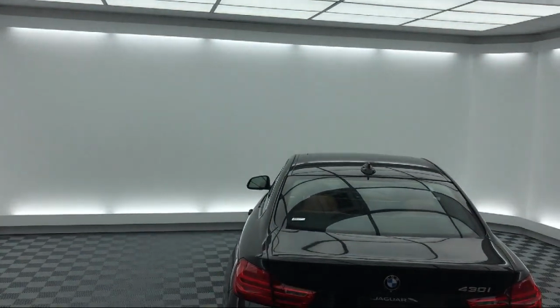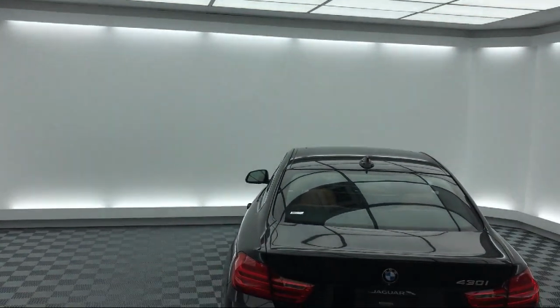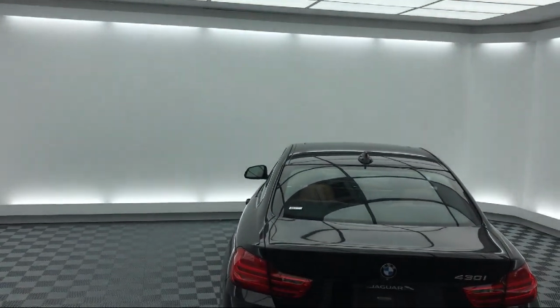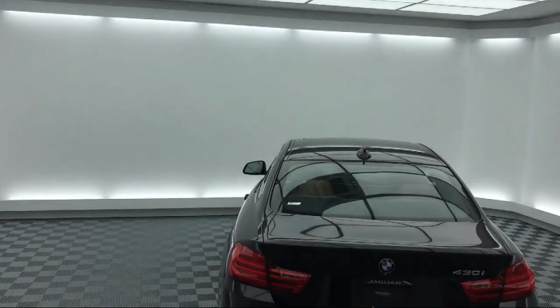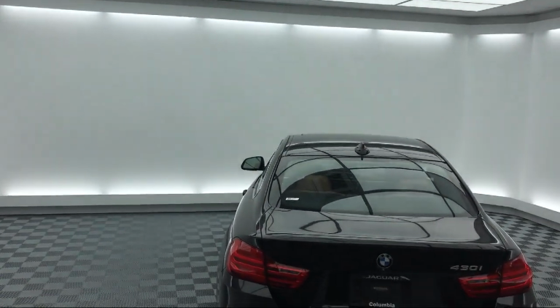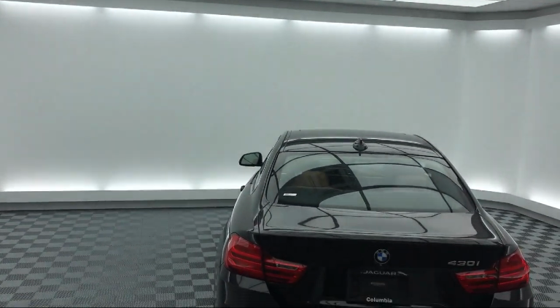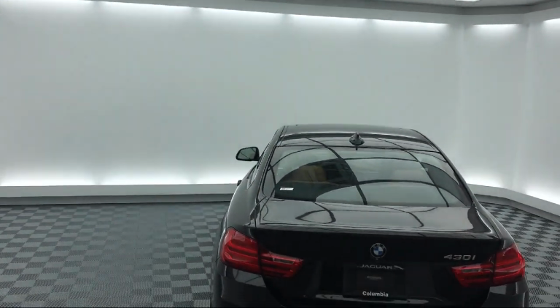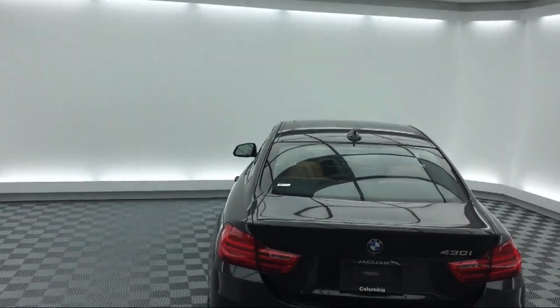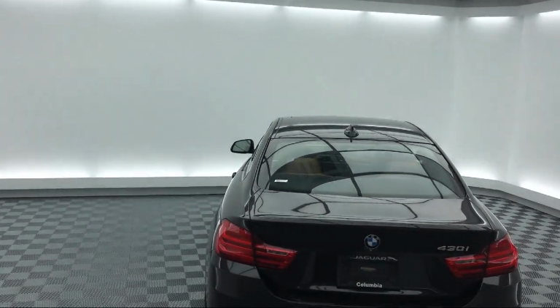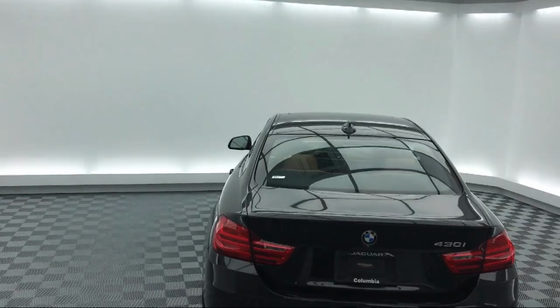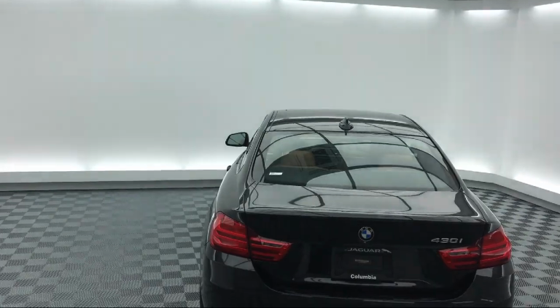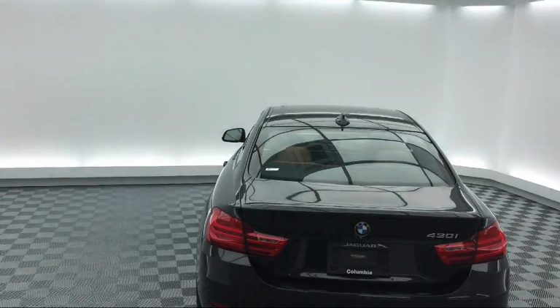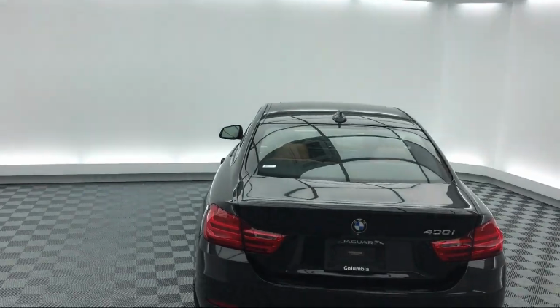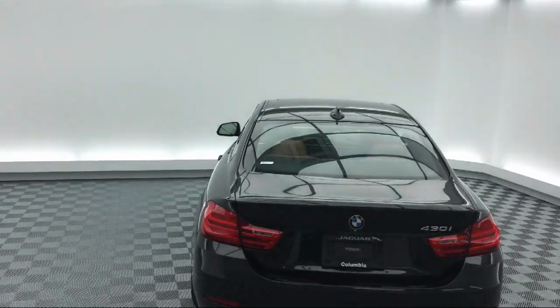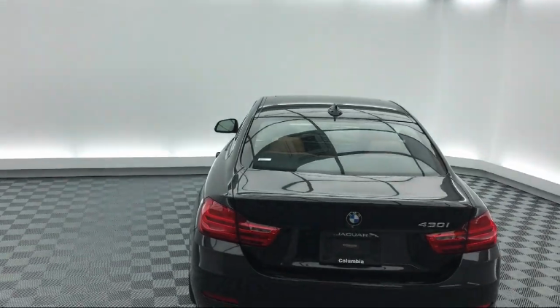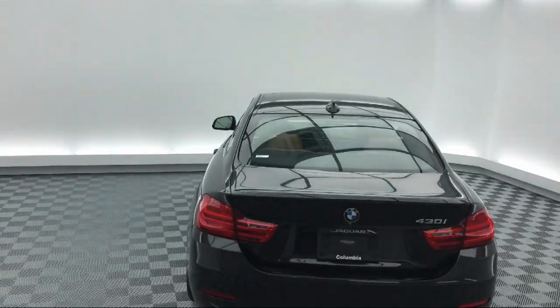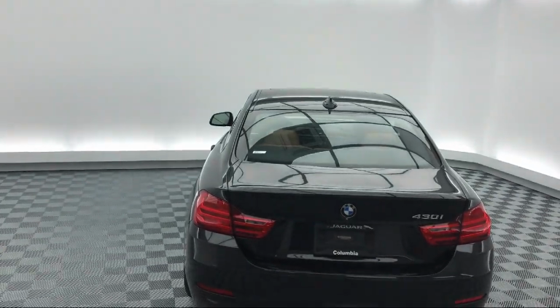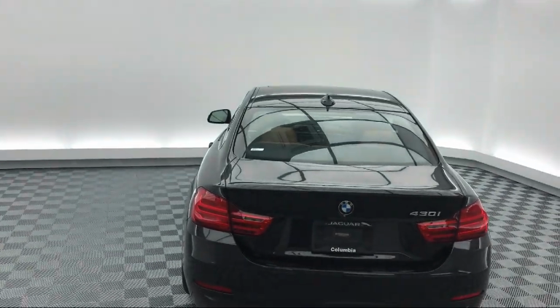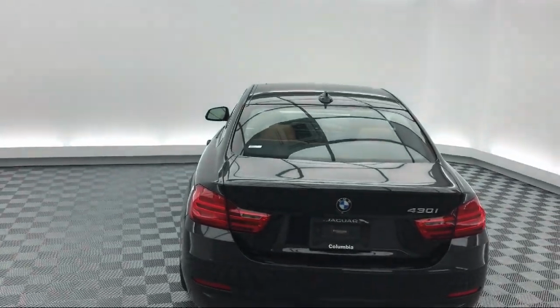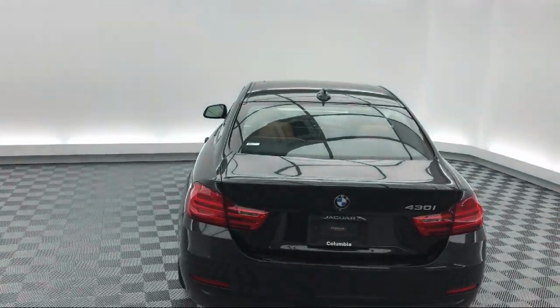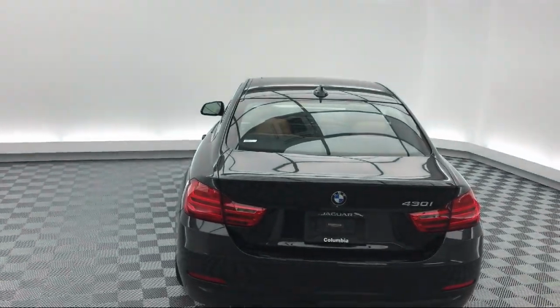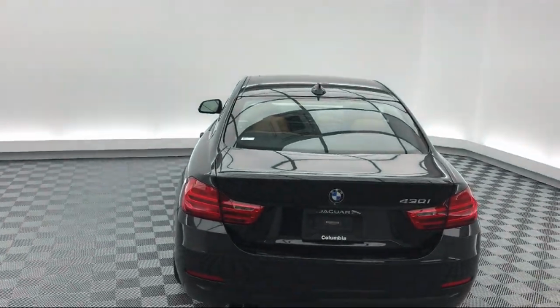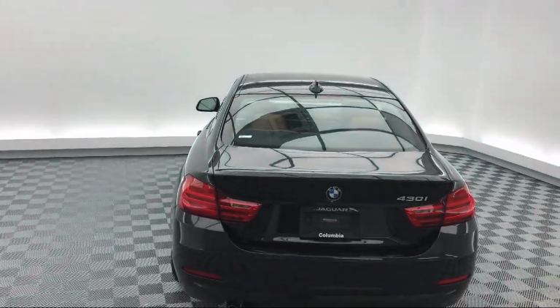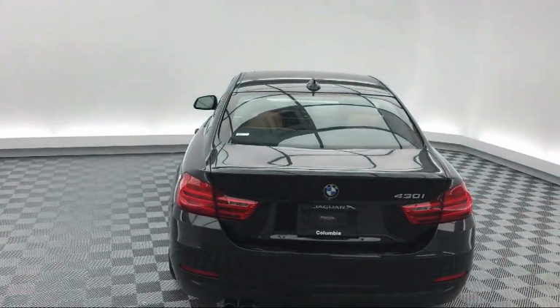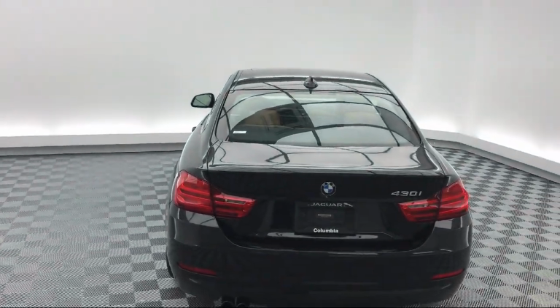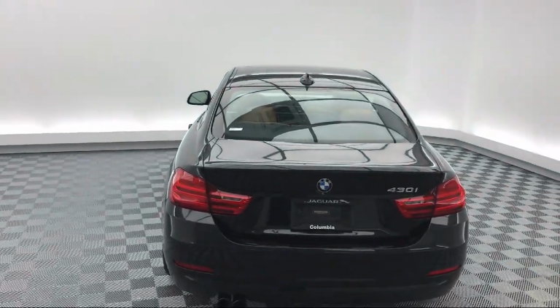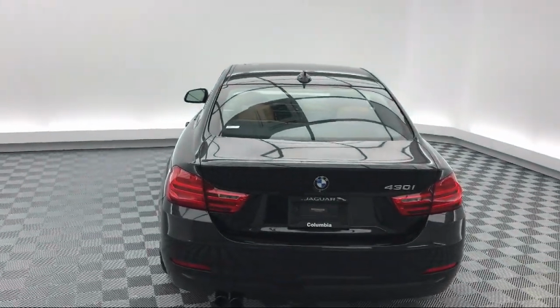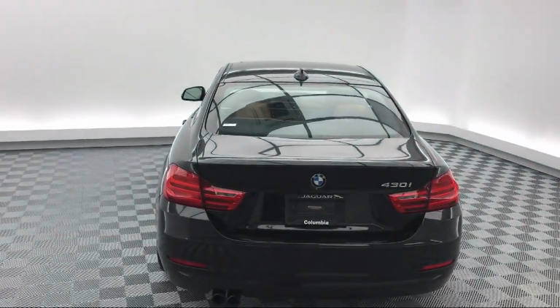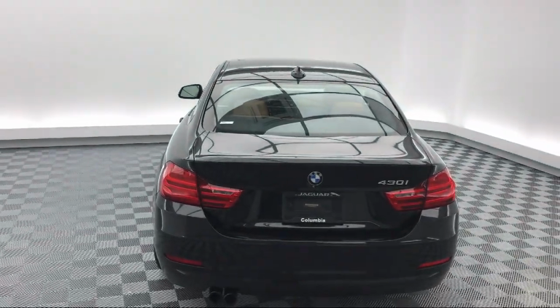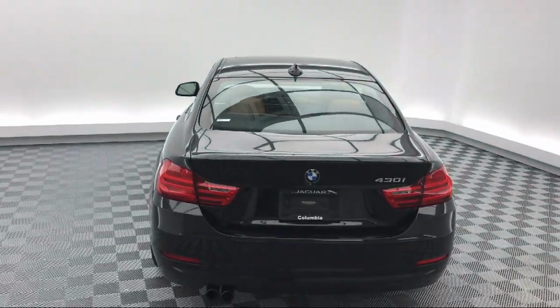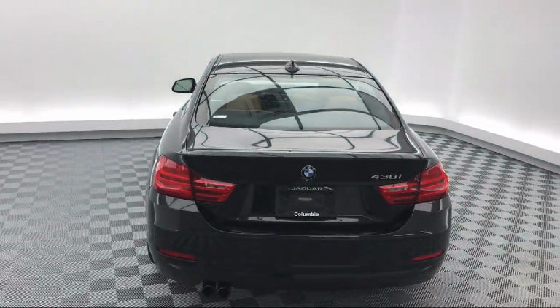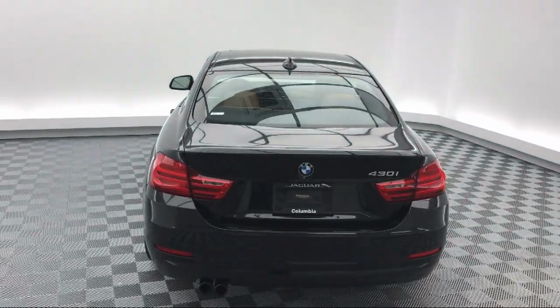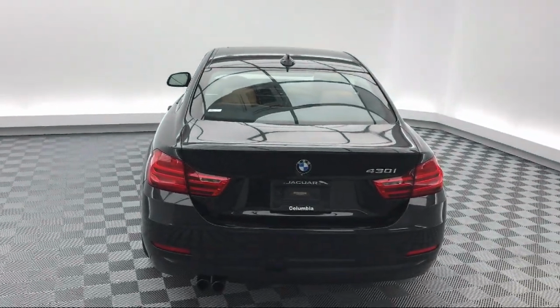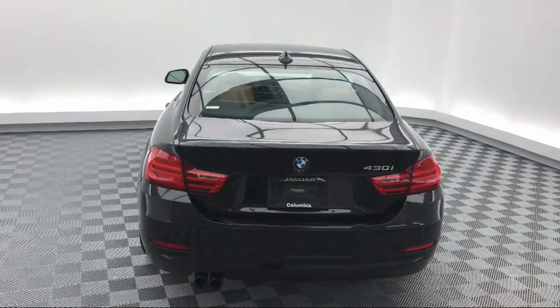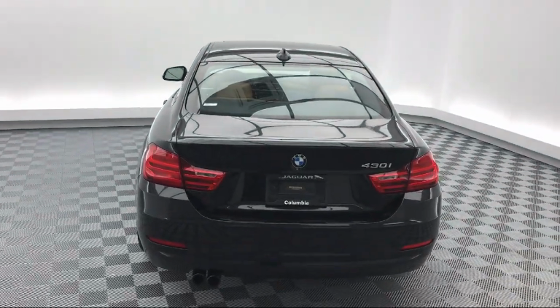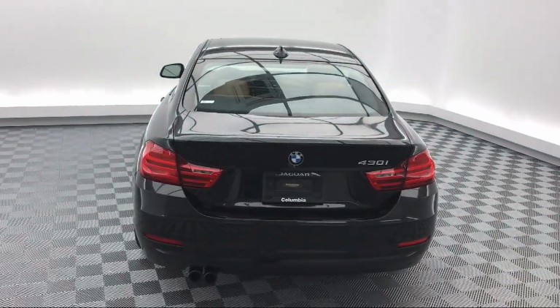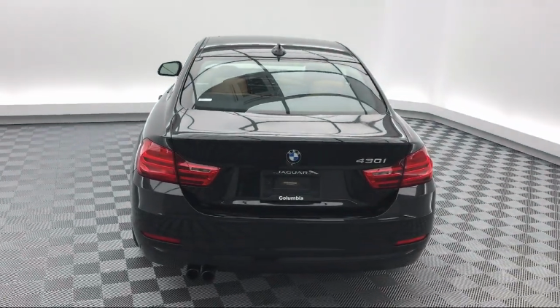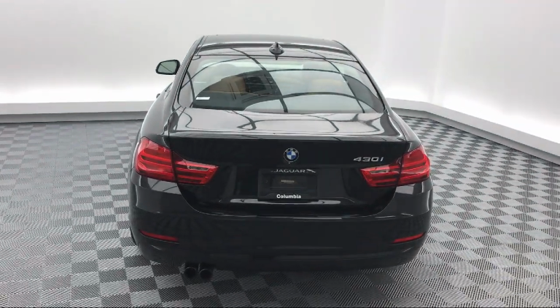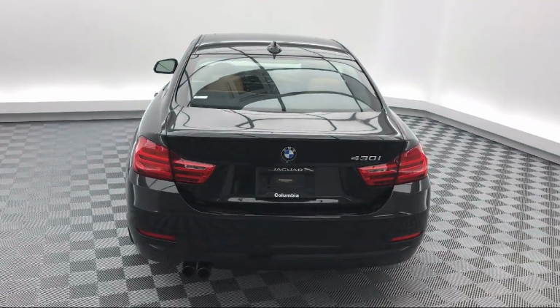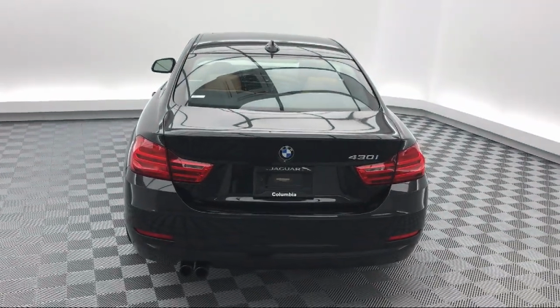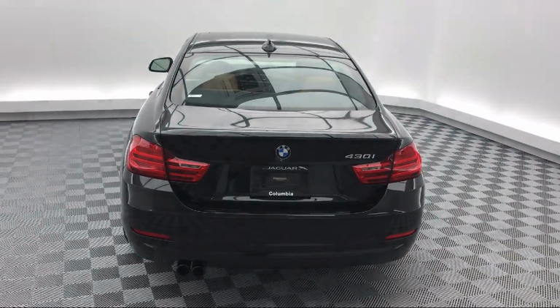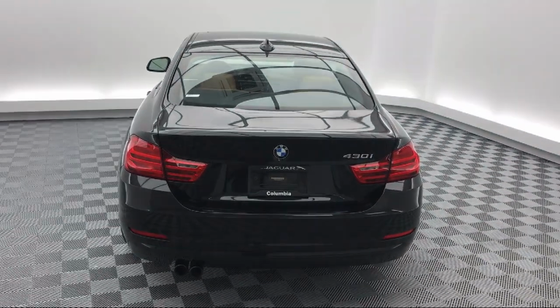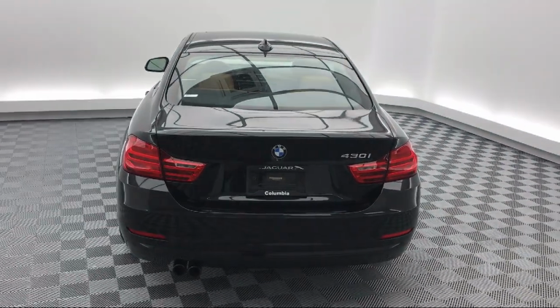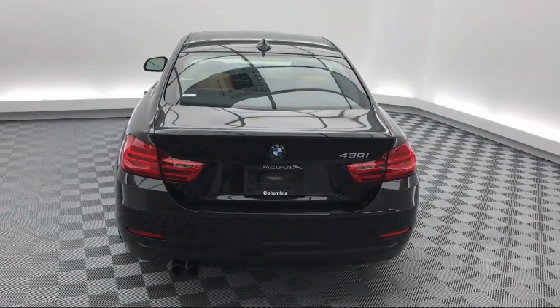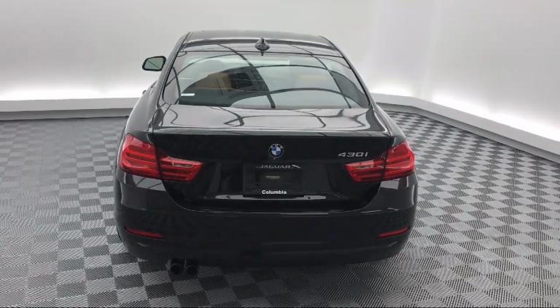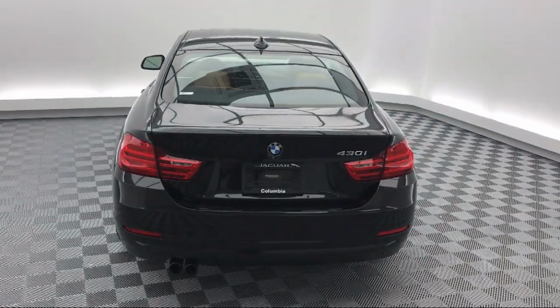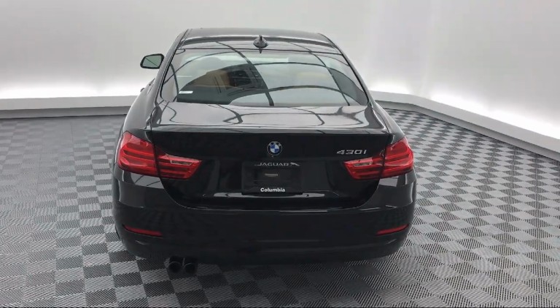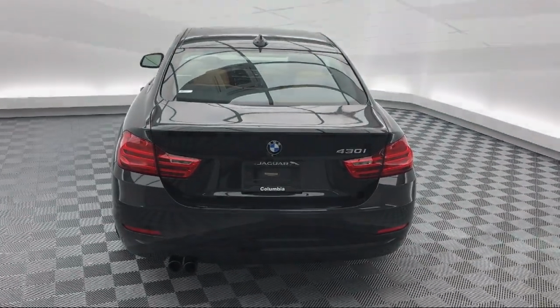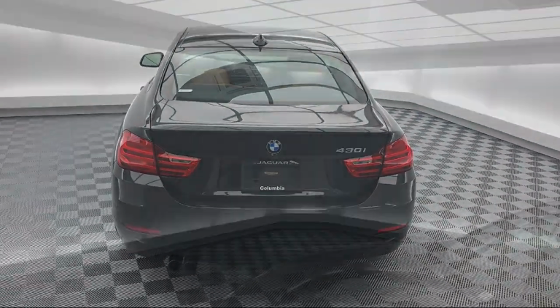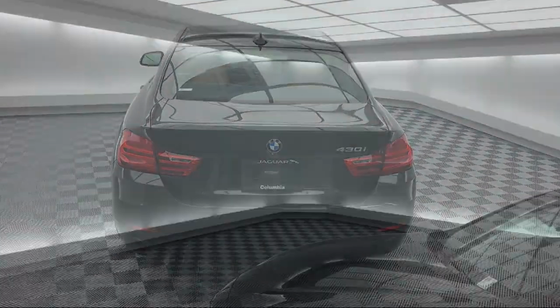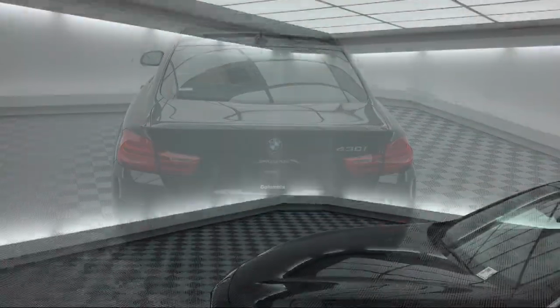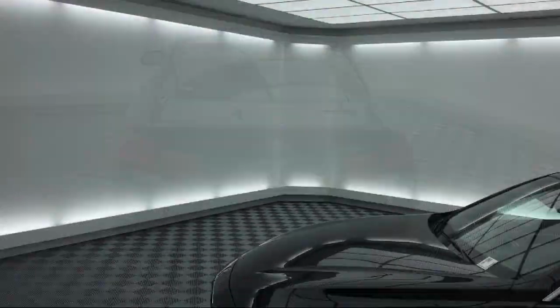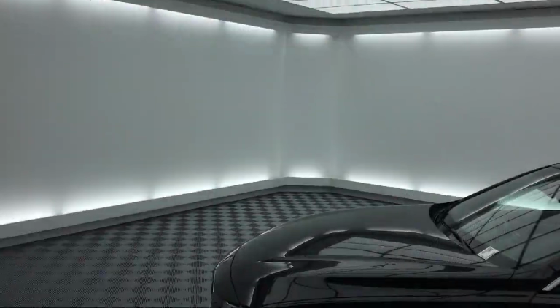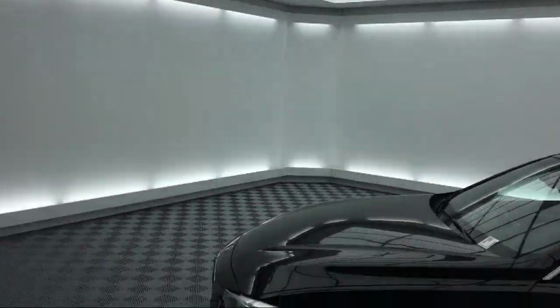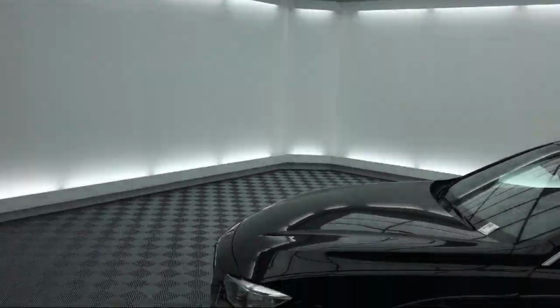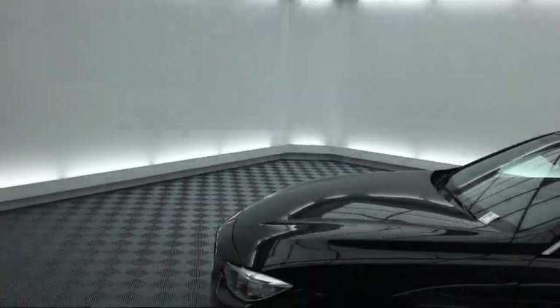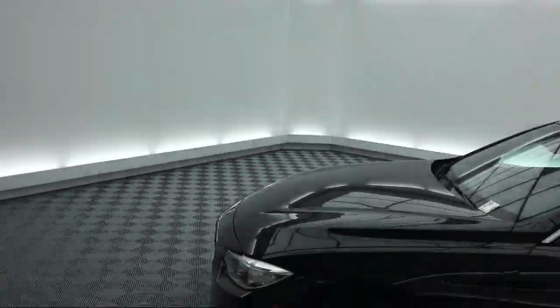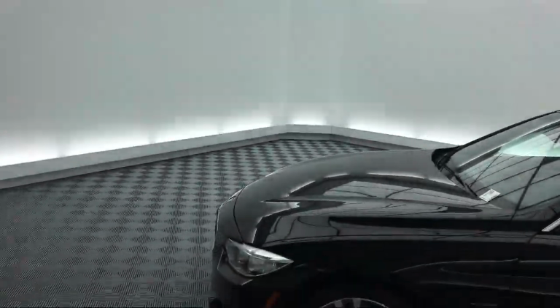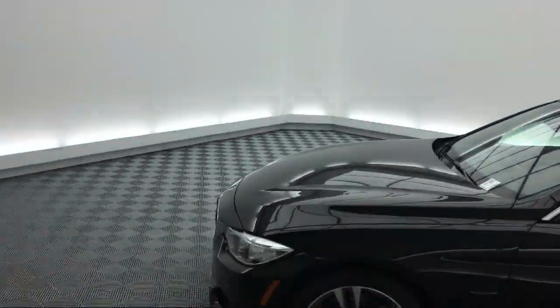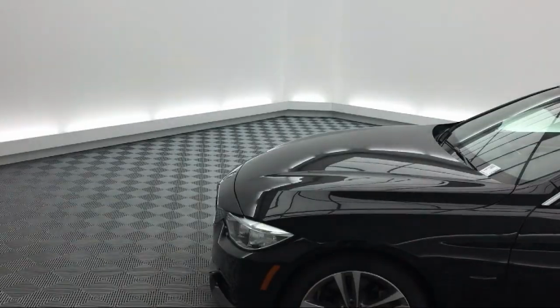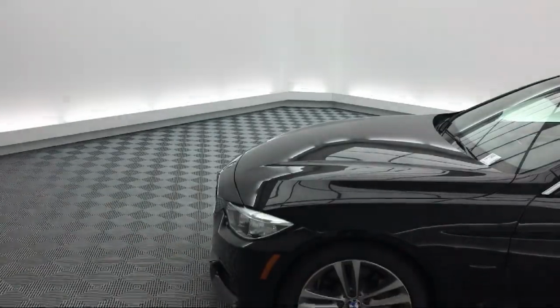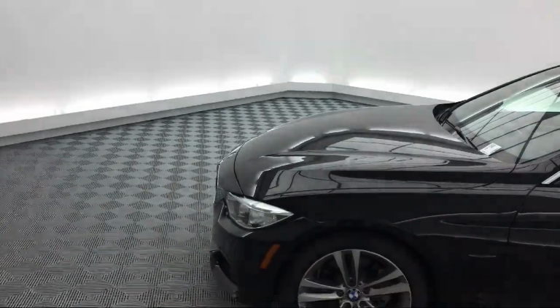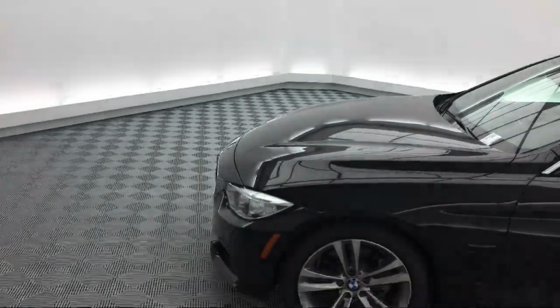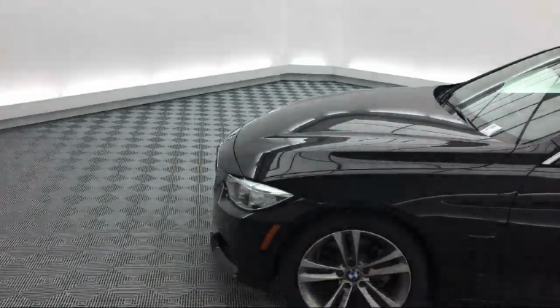So come see us today and drive home in a vehicle that is just right for you. We're located at 540 Jamil Road in Columbia.